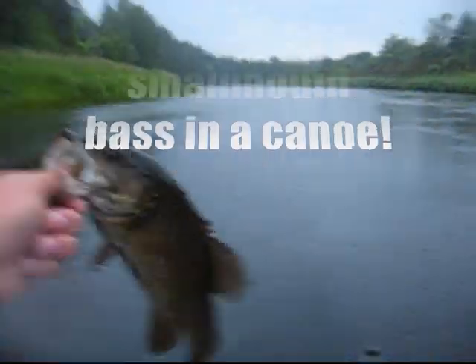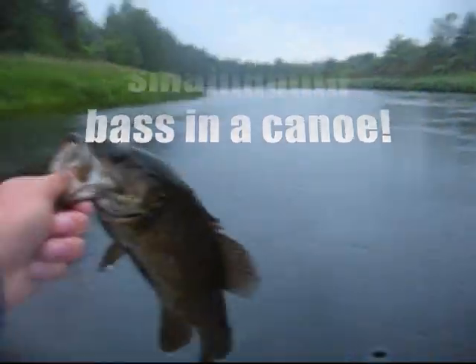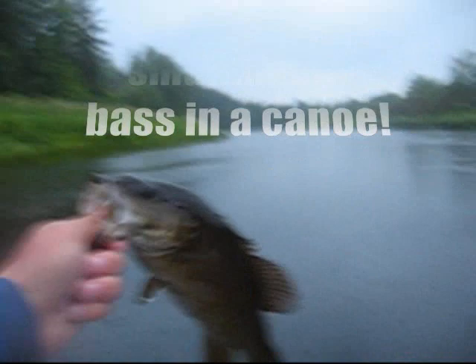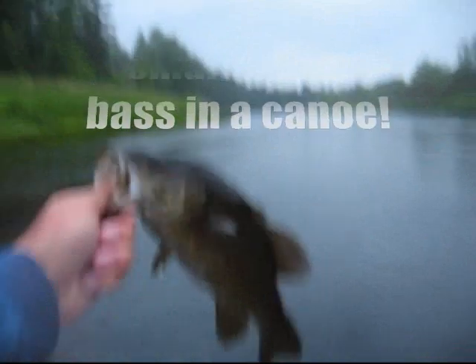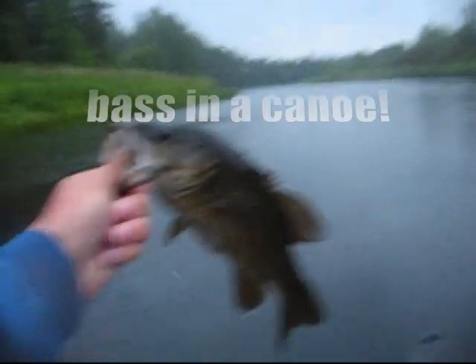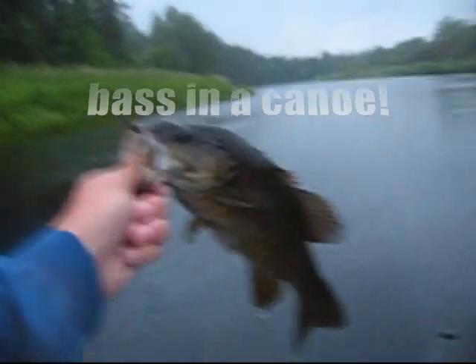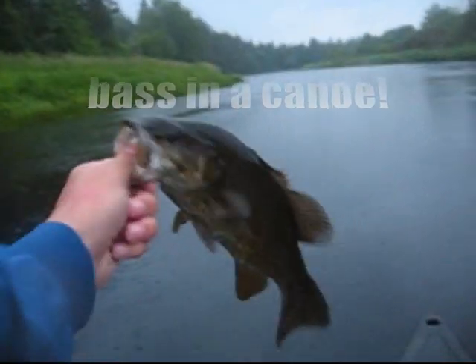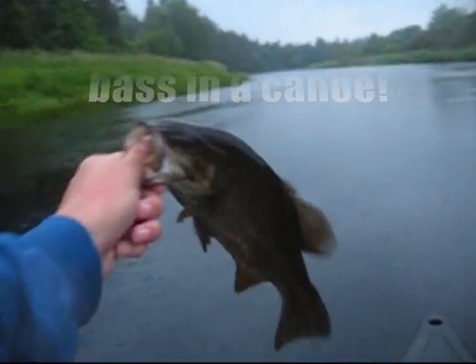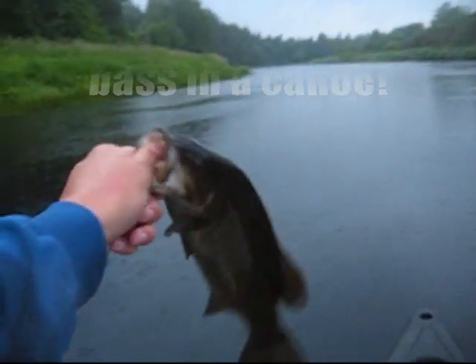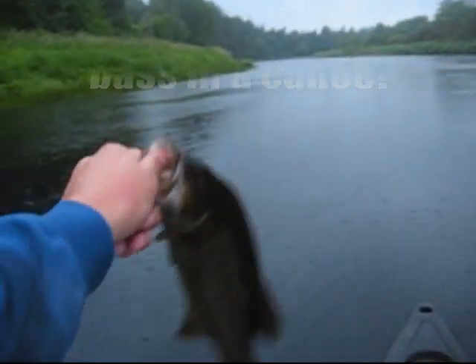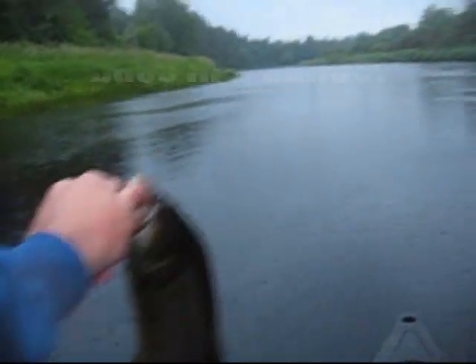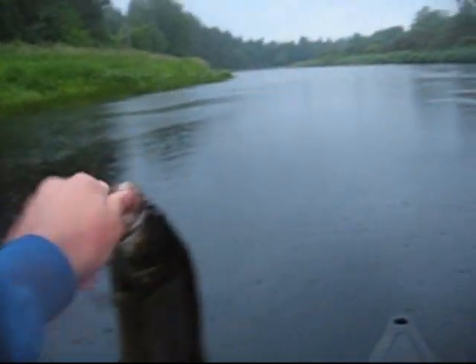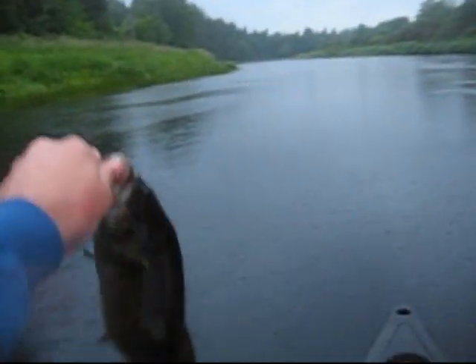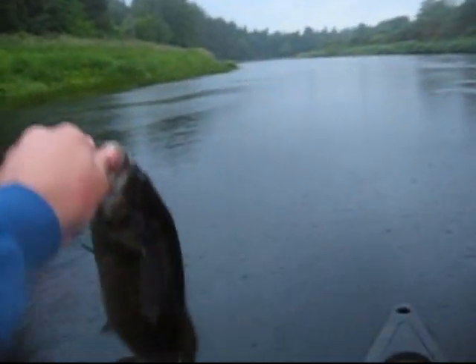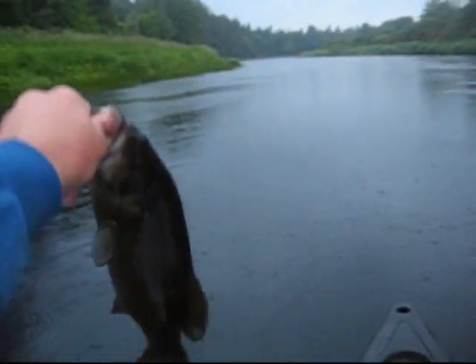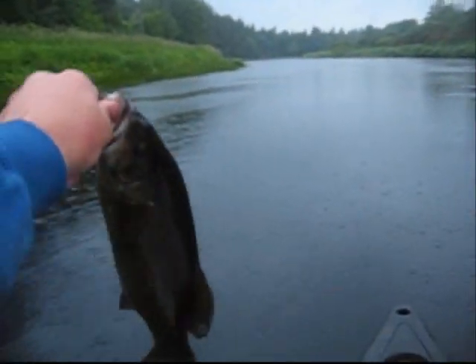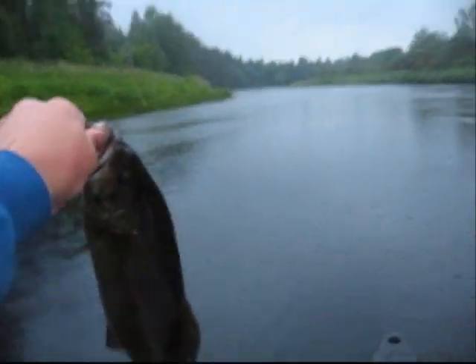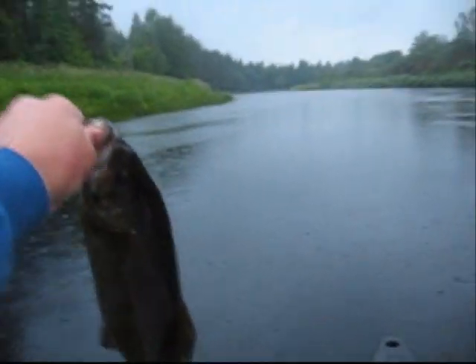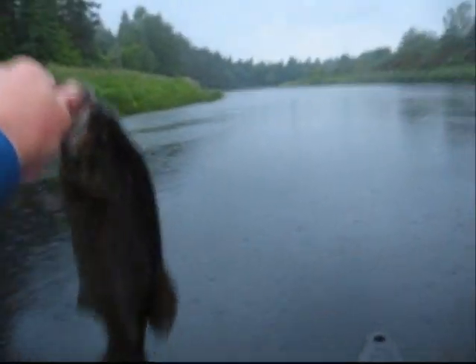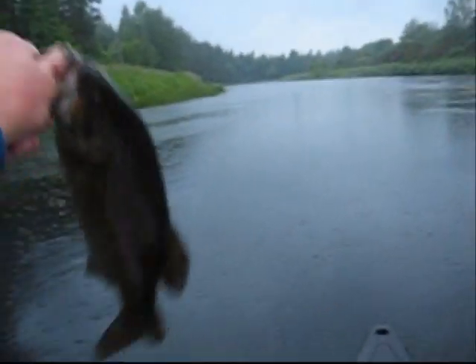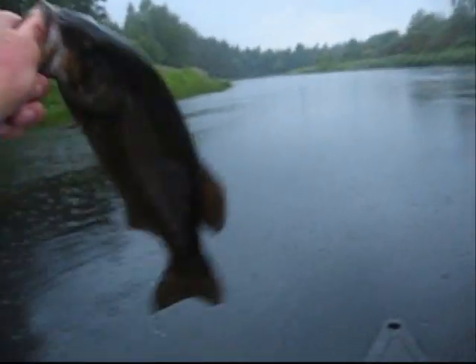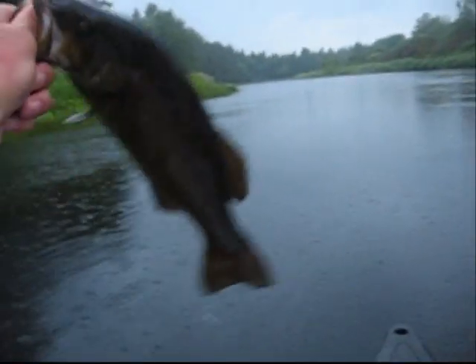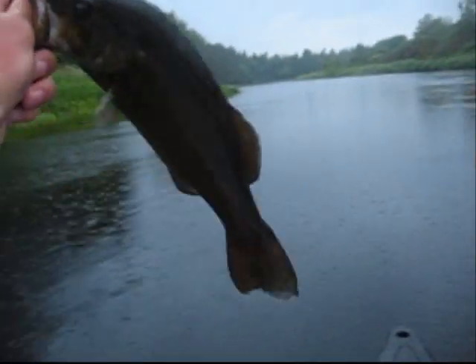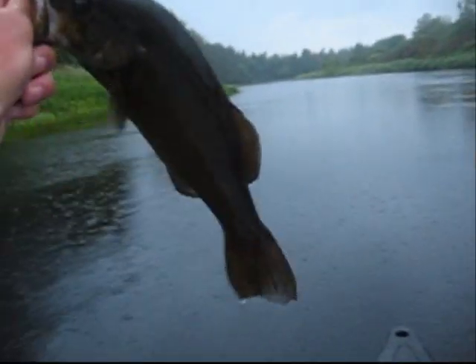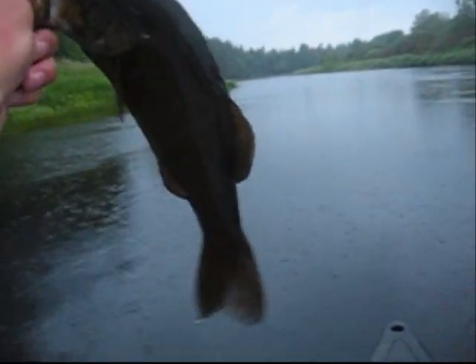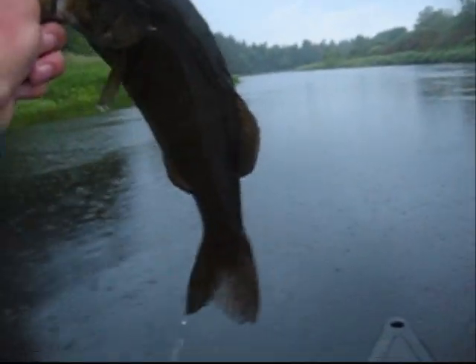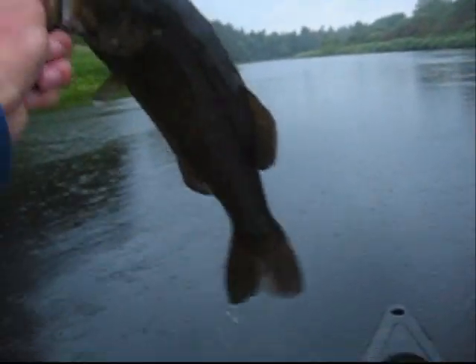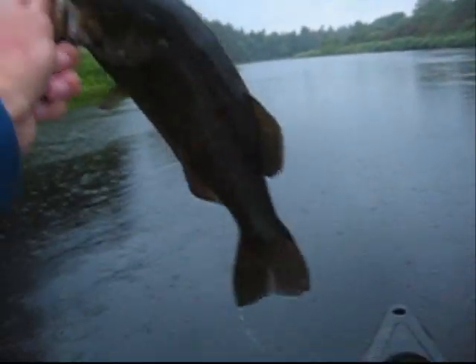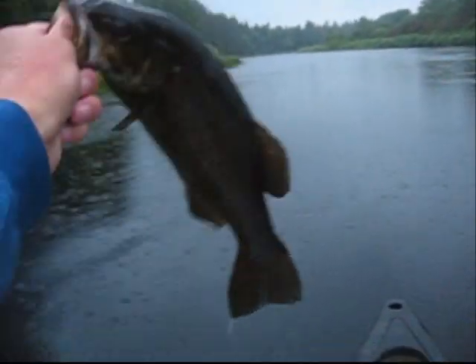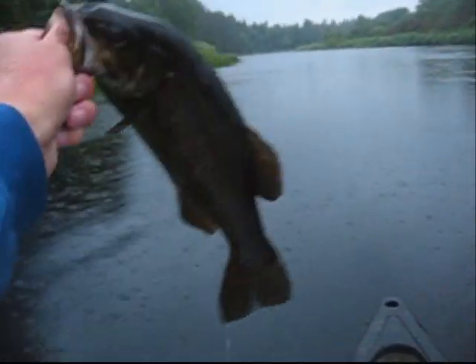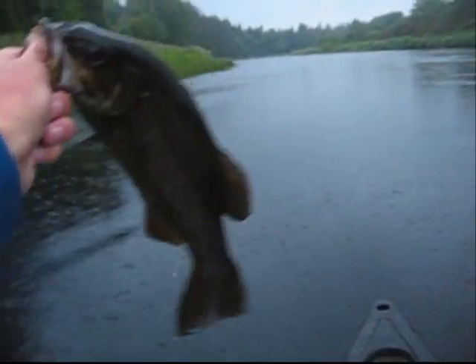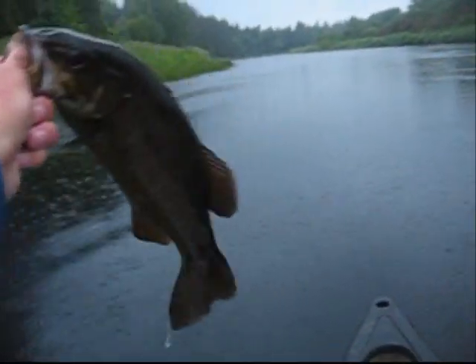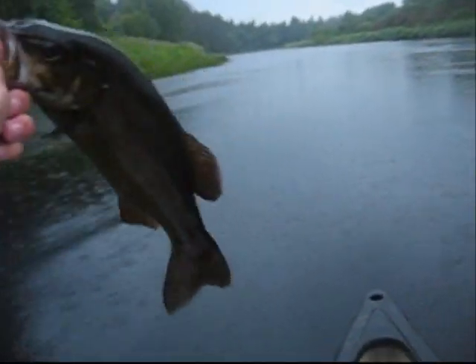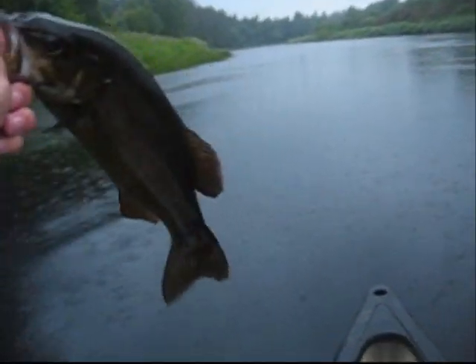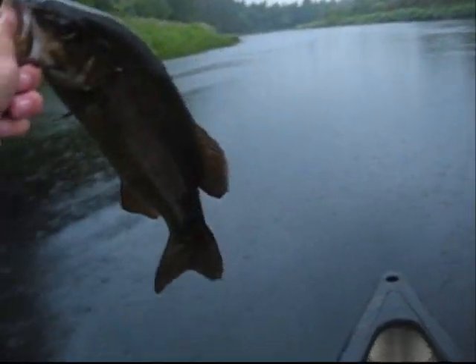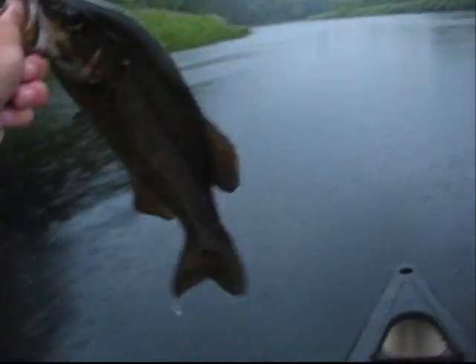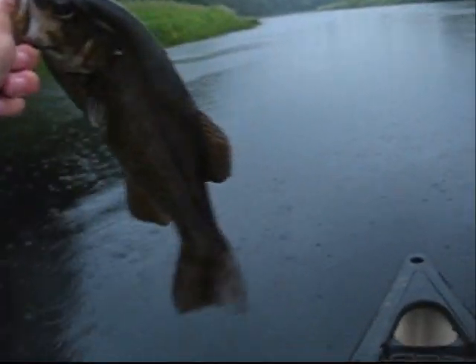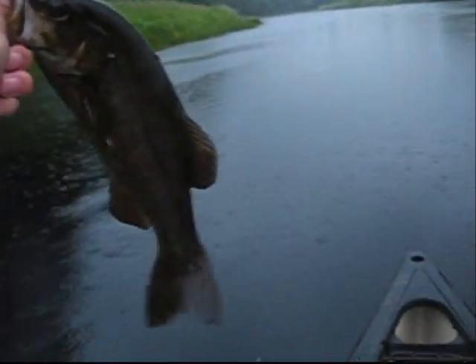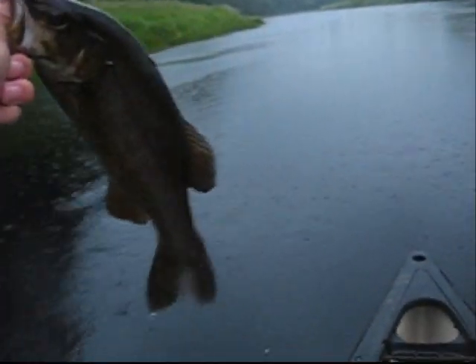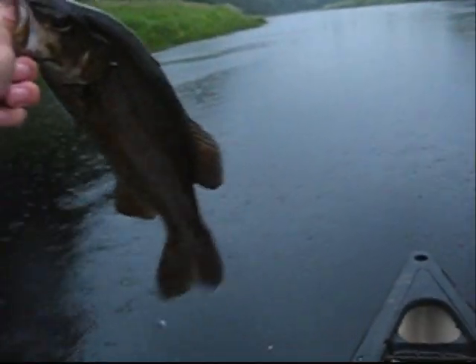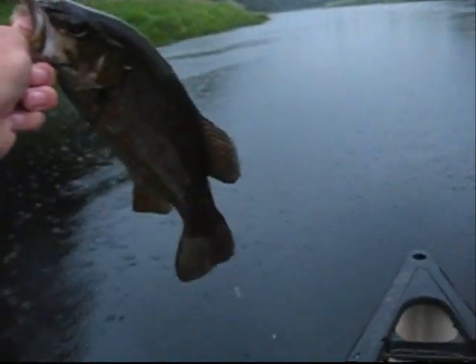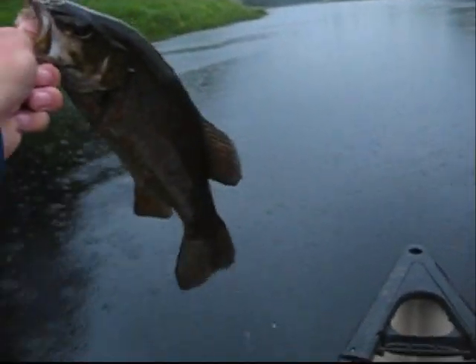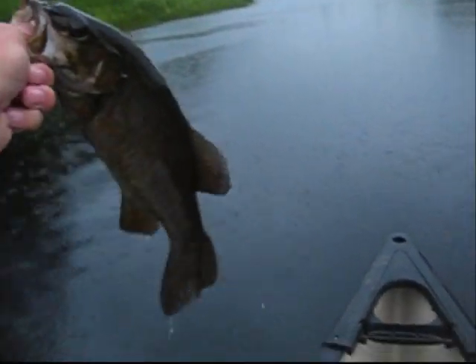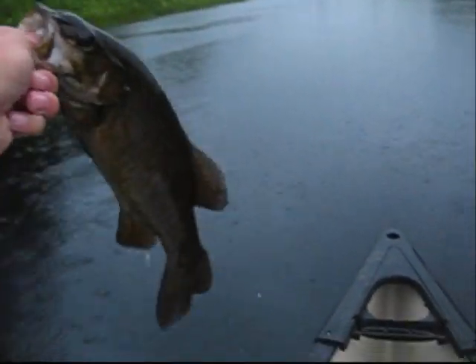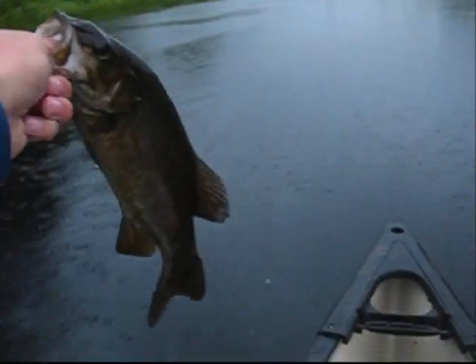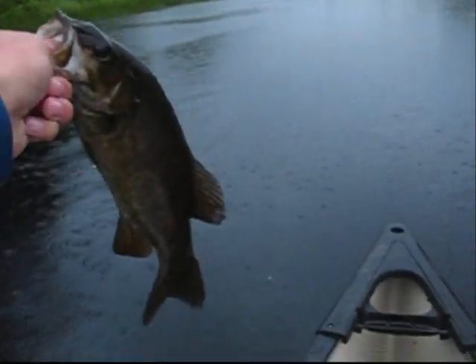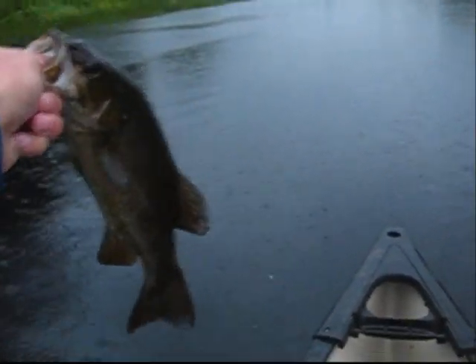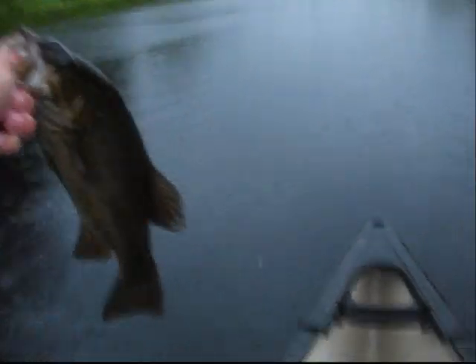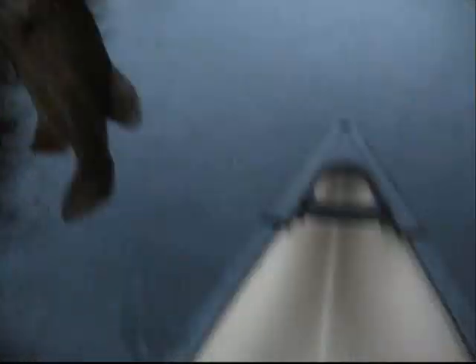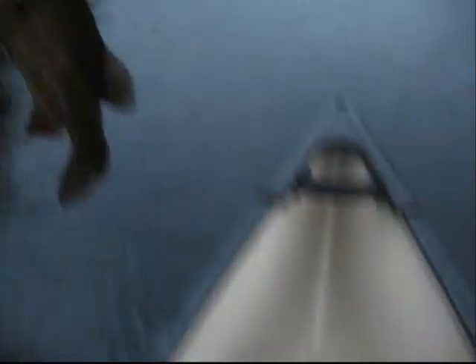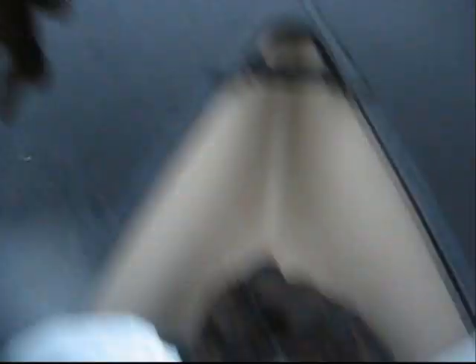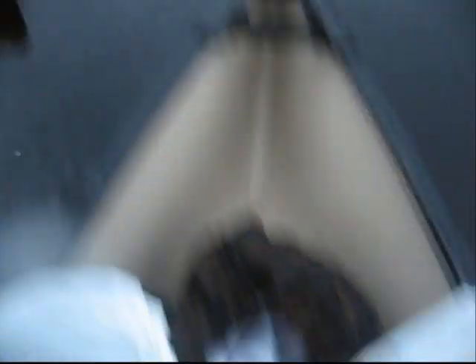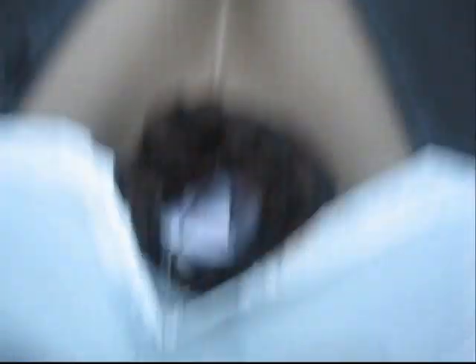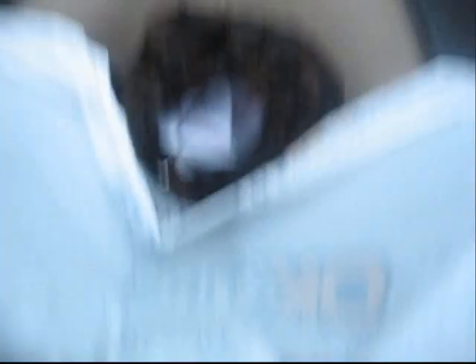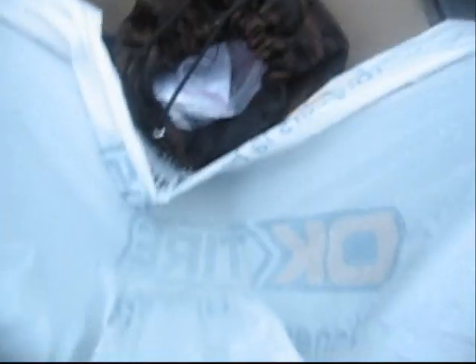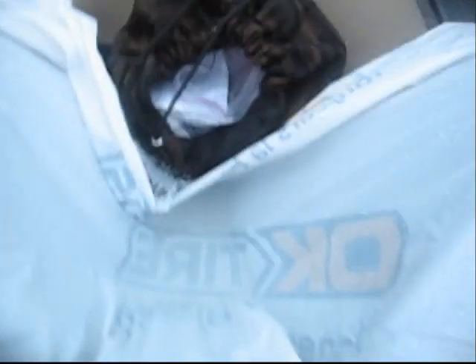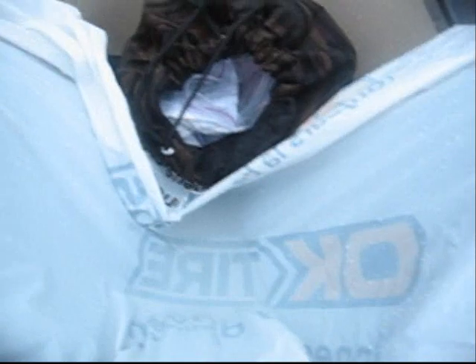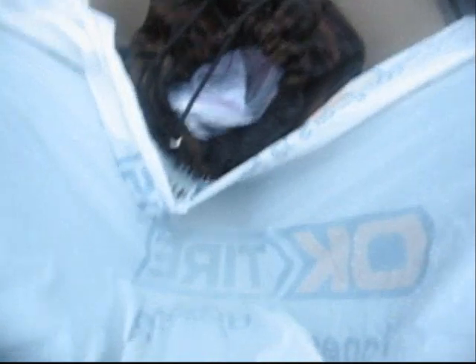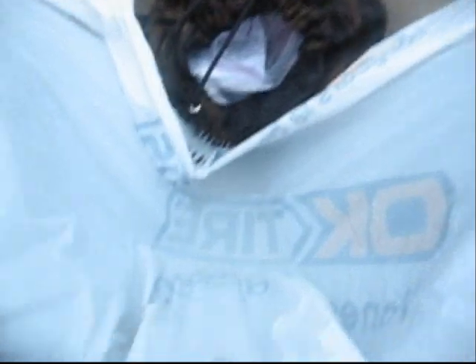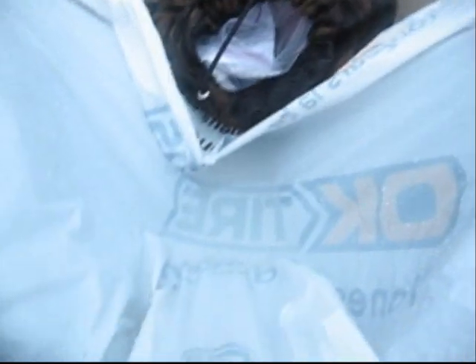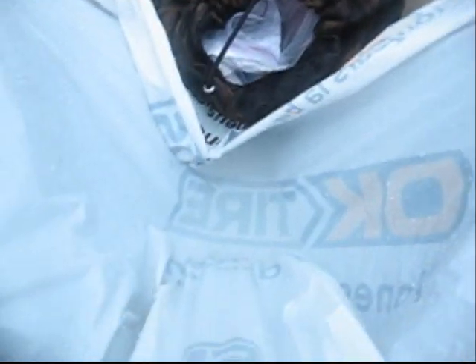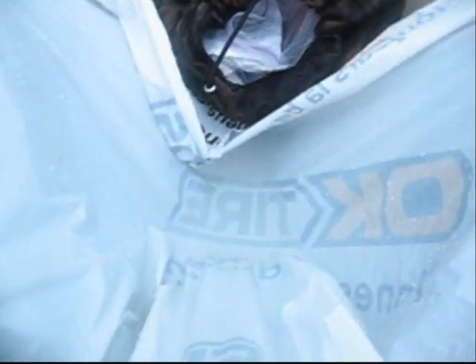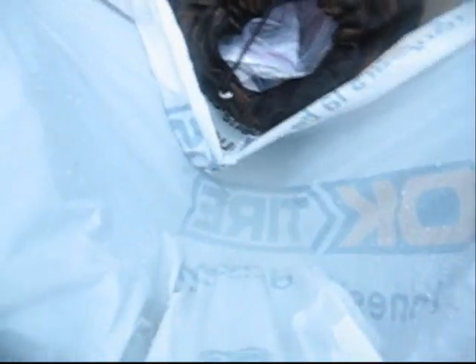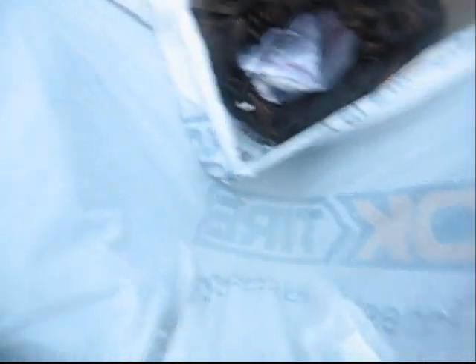Soaking wet rain fishing. I'm just soaked. It's pouring. I've got a puddle there.